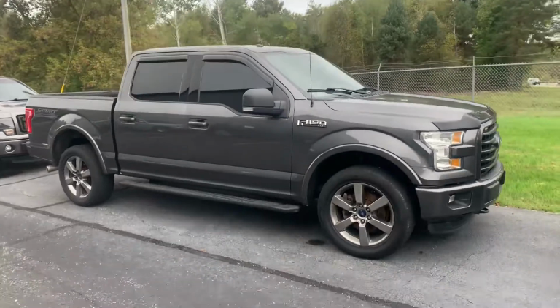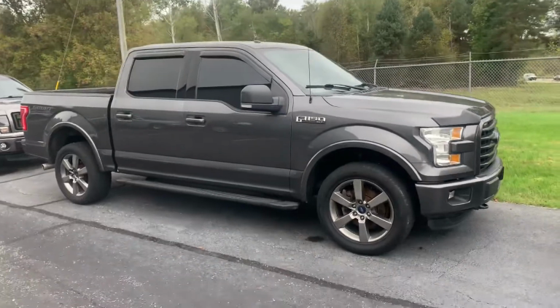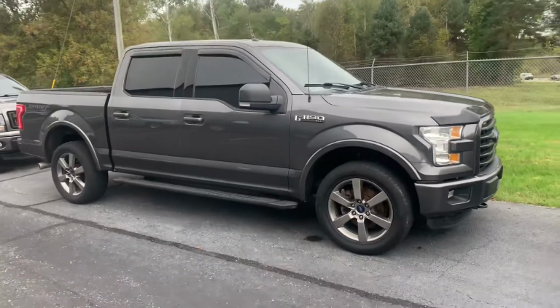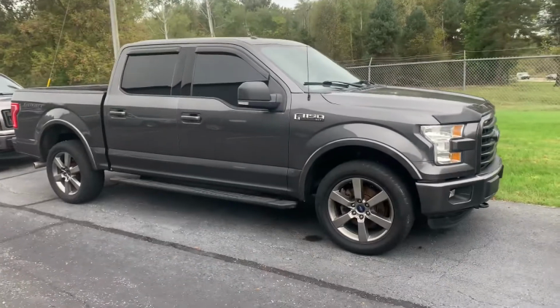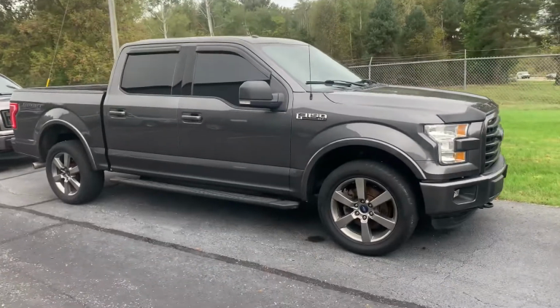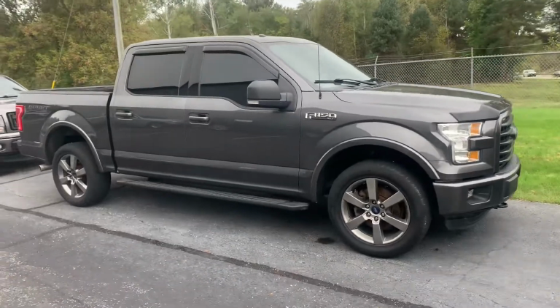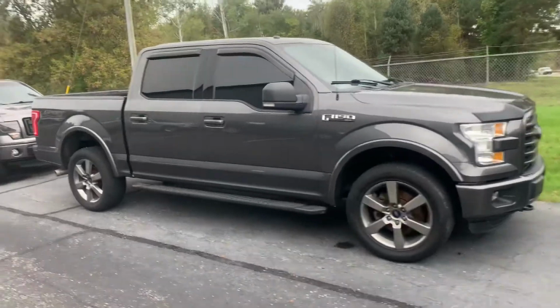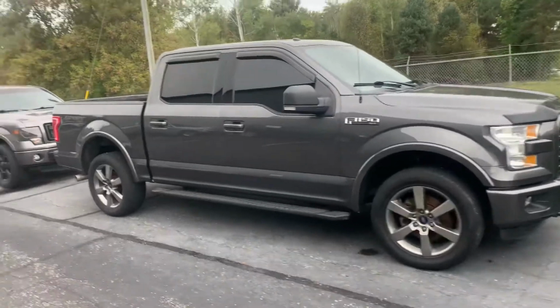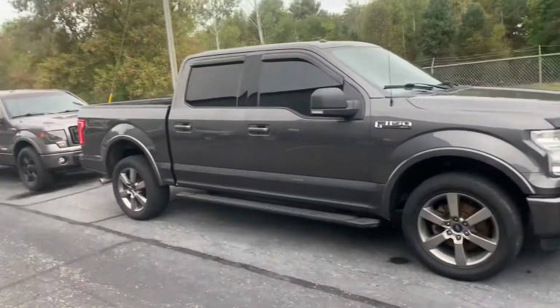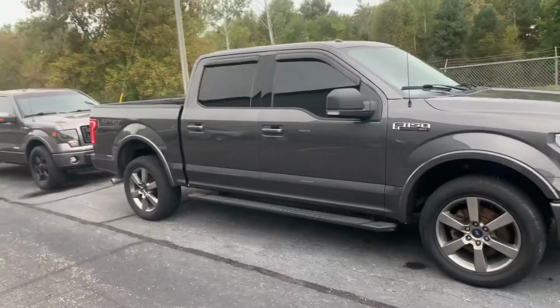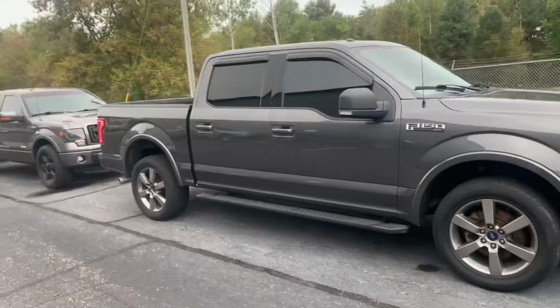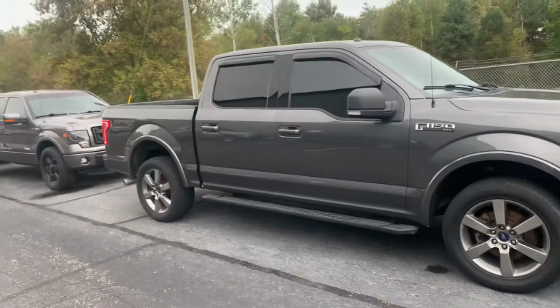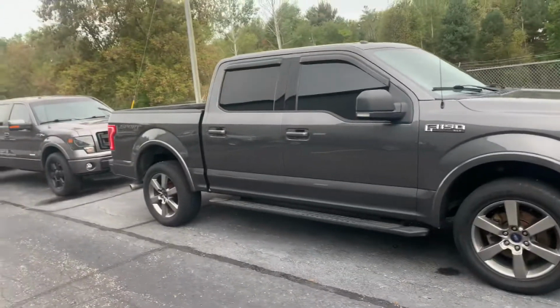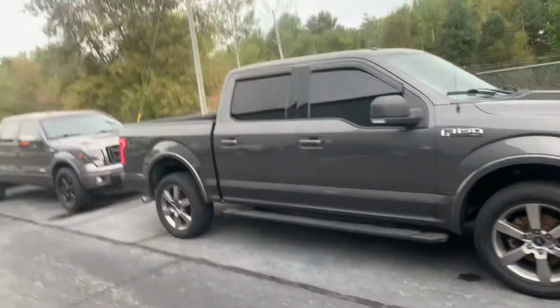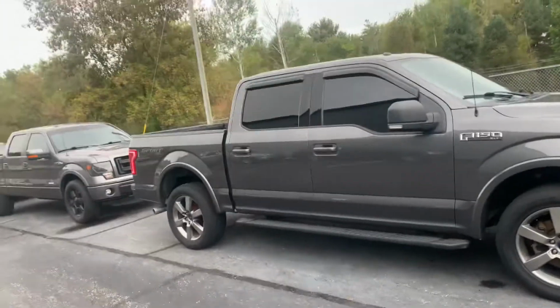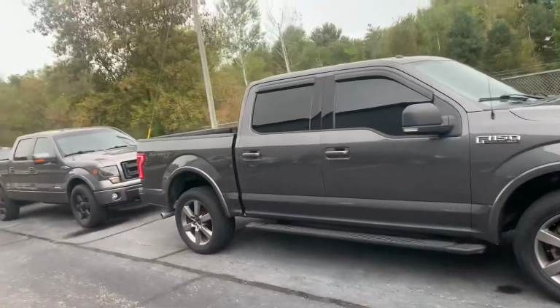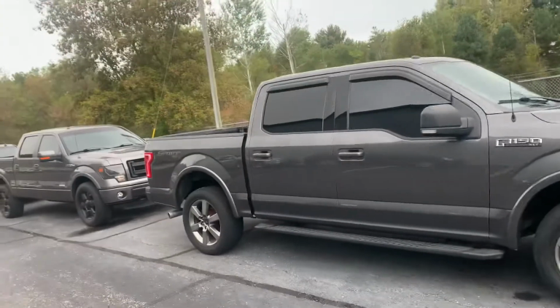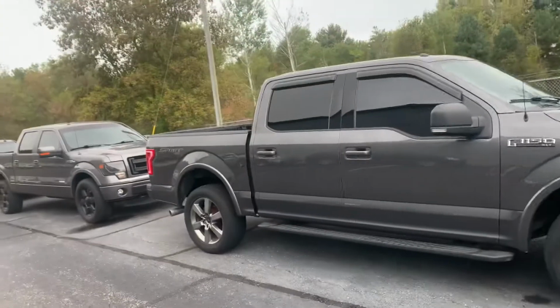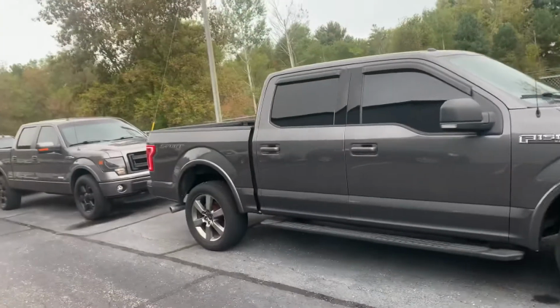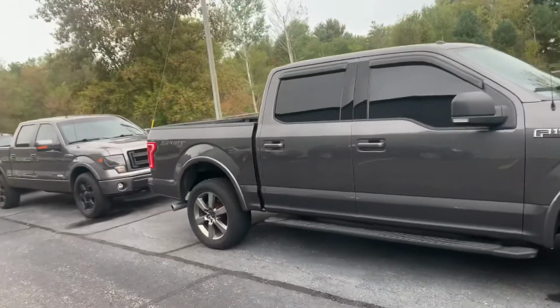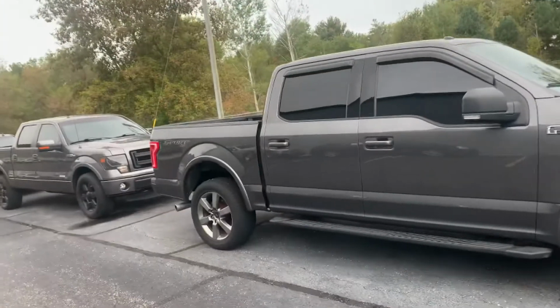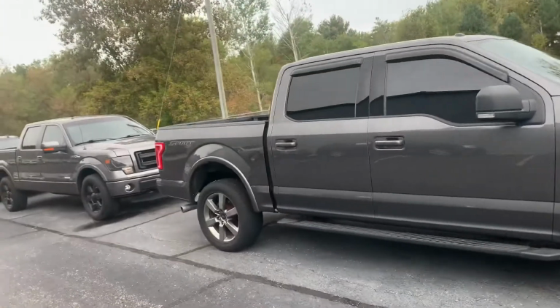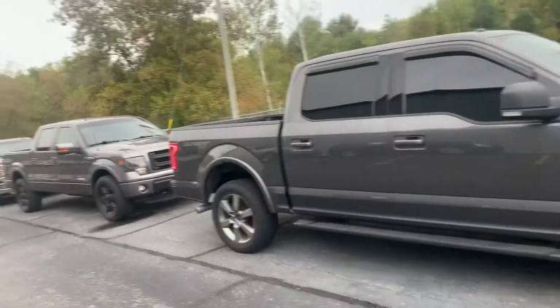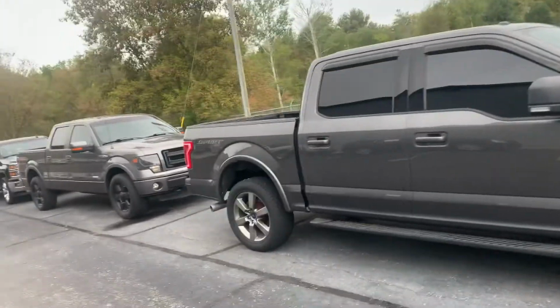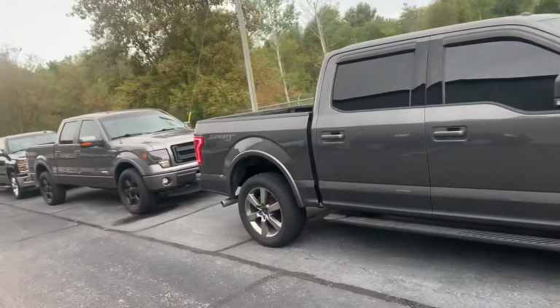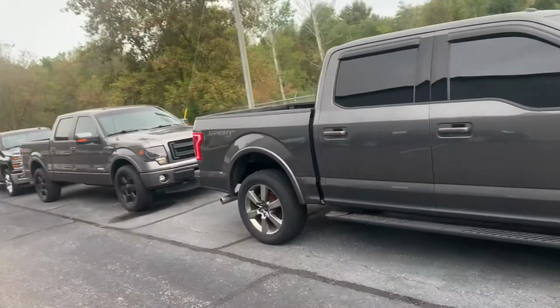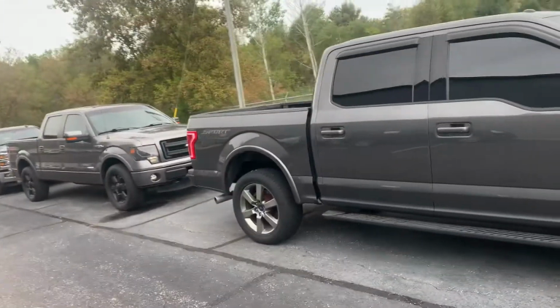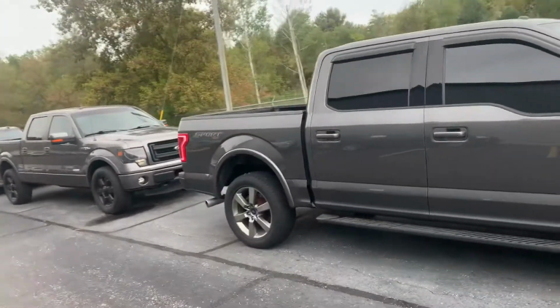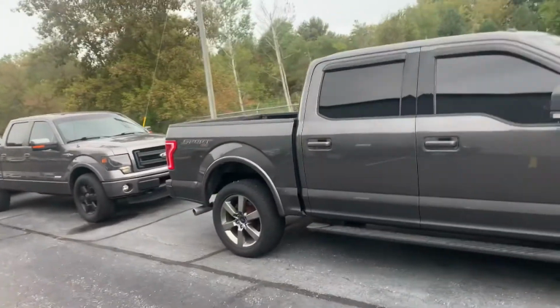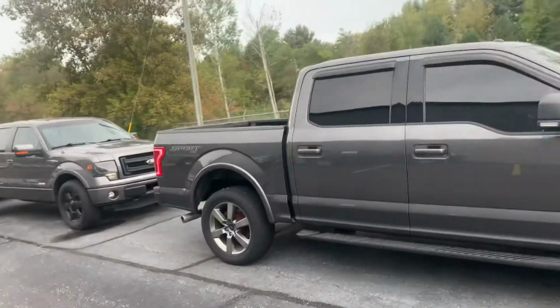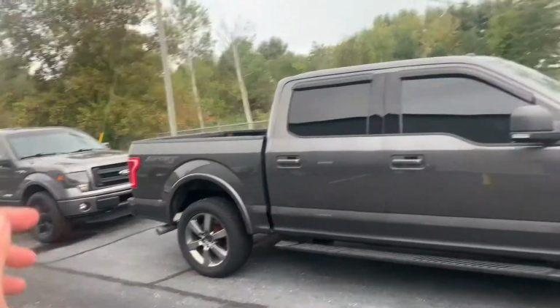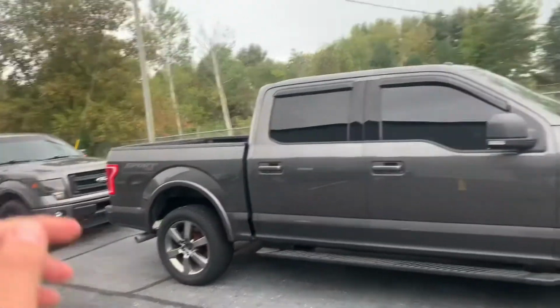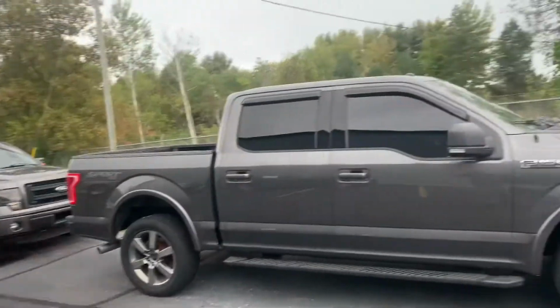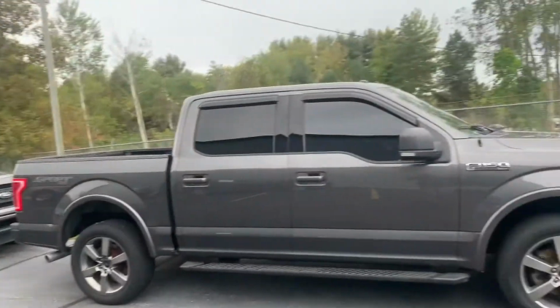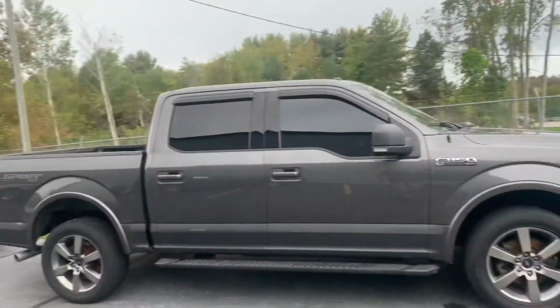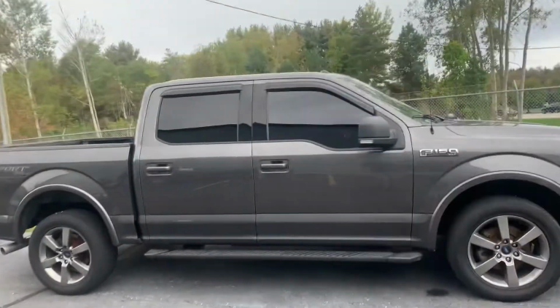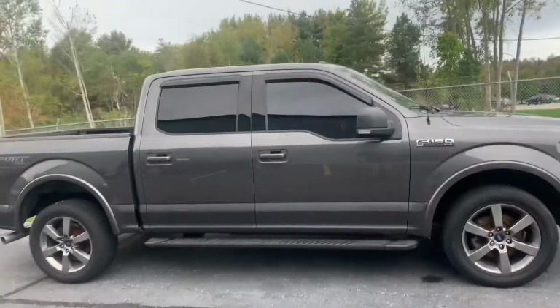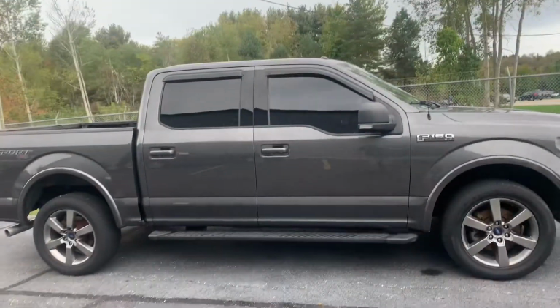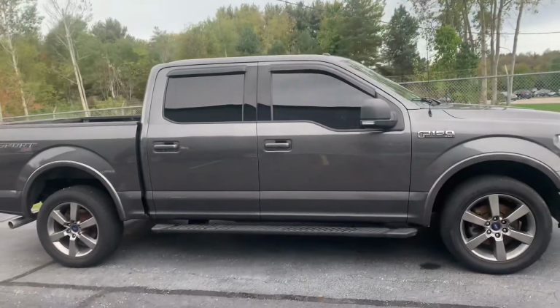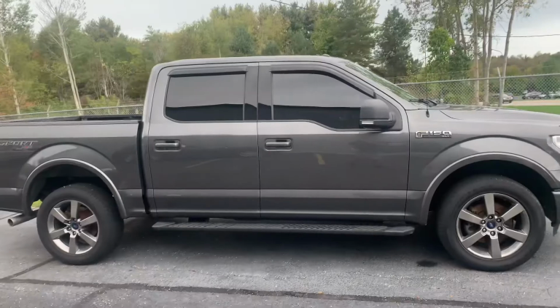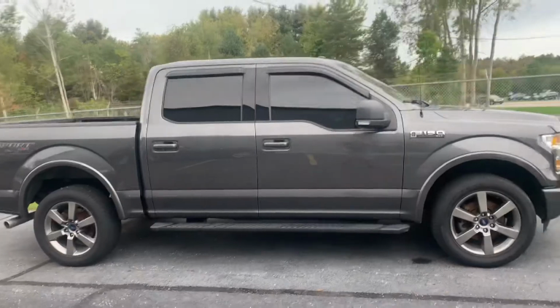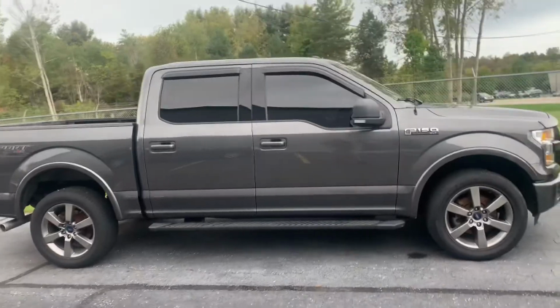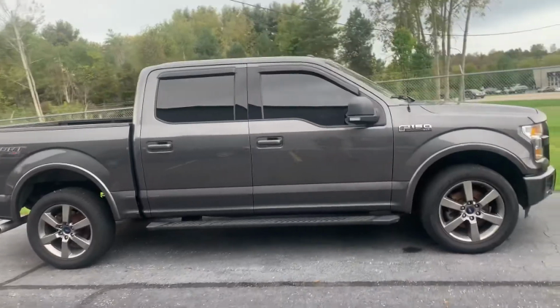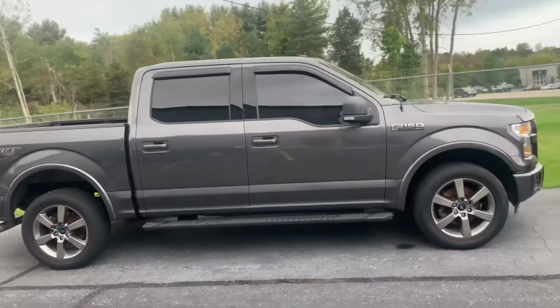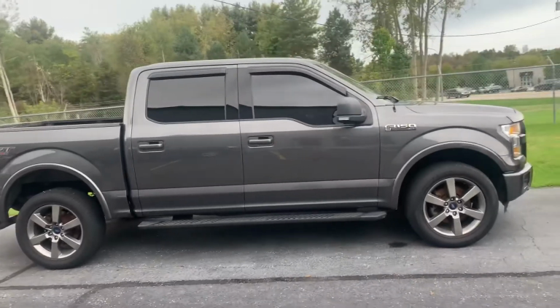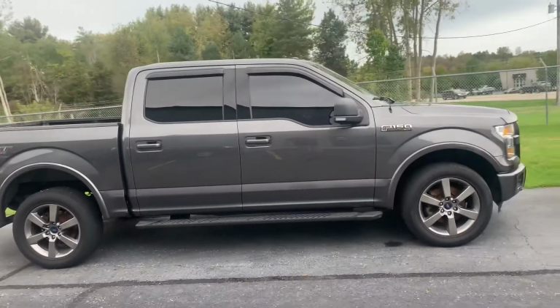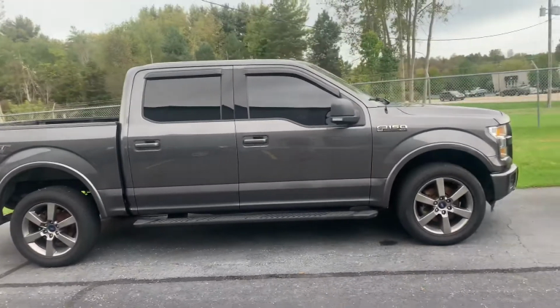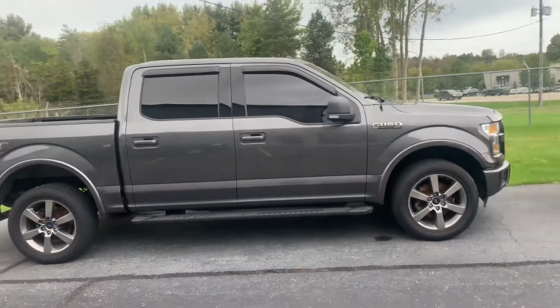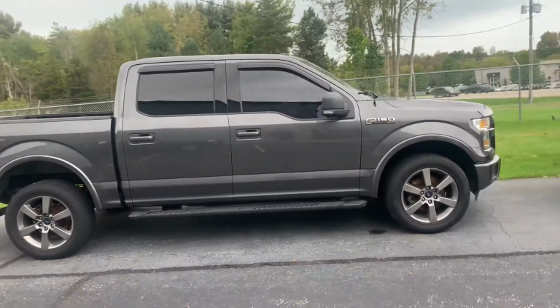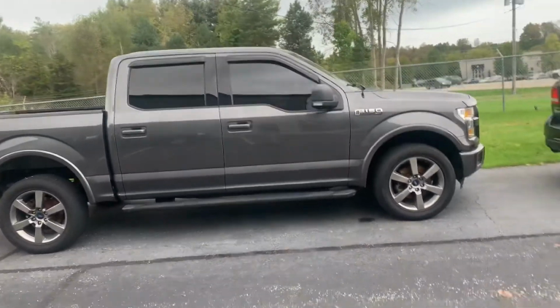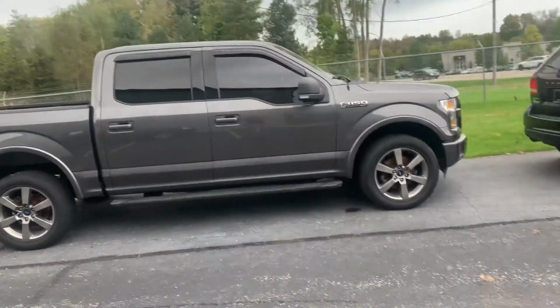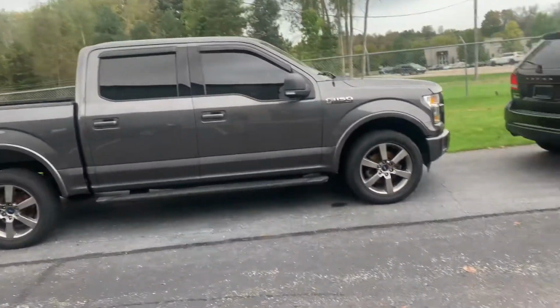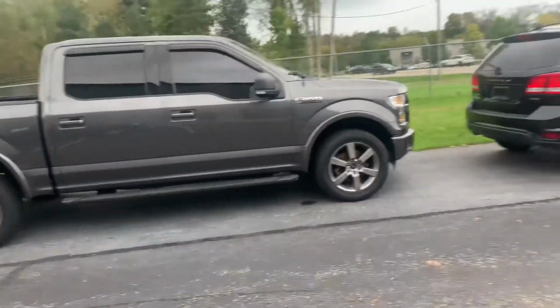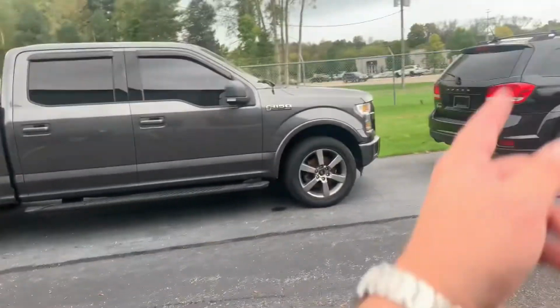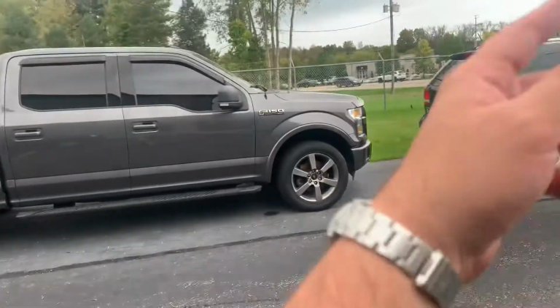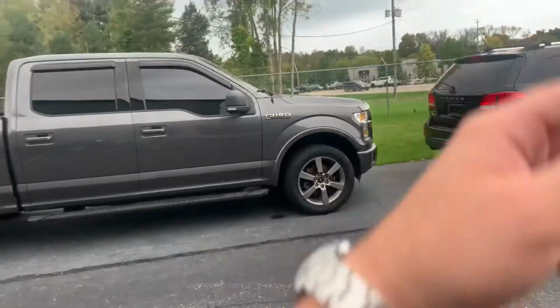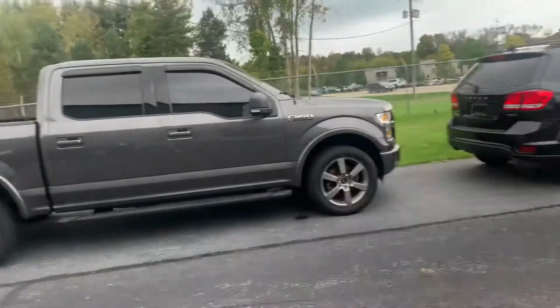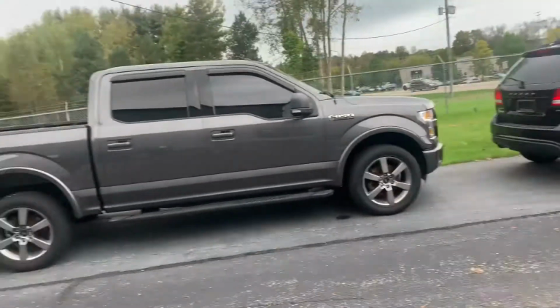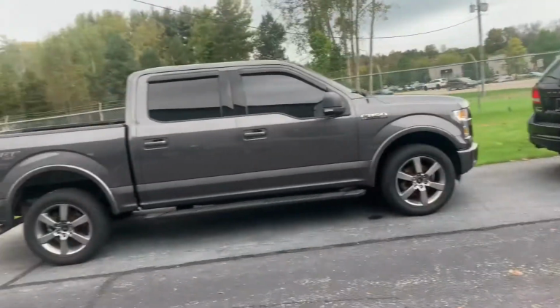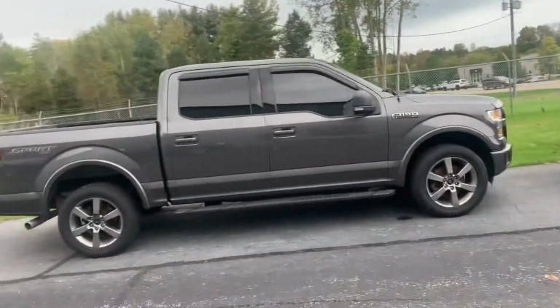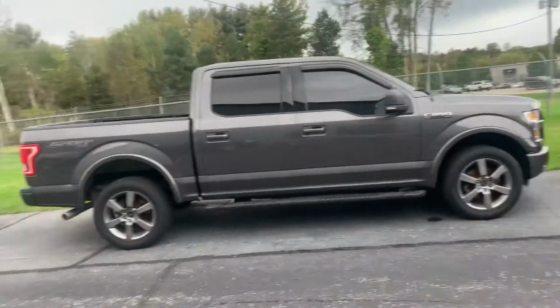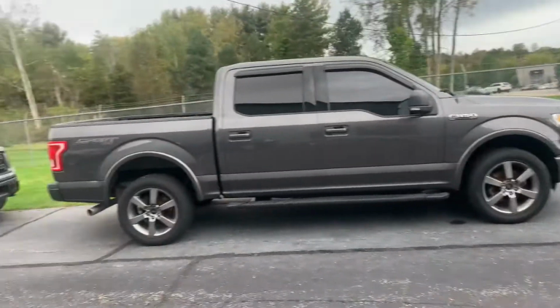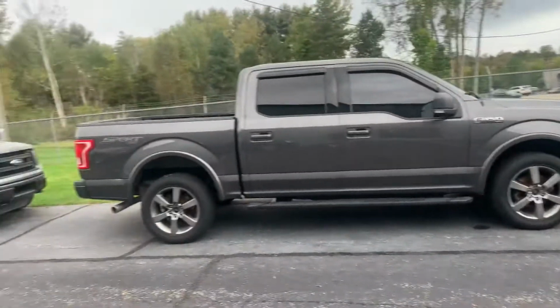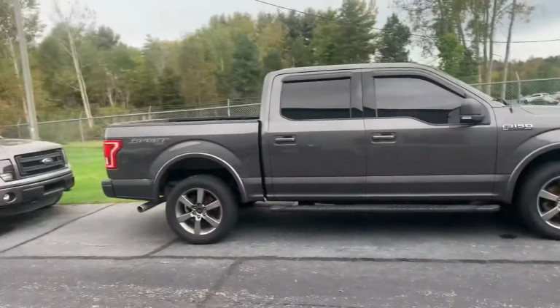F-150s, we got them. You know we do. We got F-150s, Silverado, Super Duties, Dodge Journeys. We've got them all.